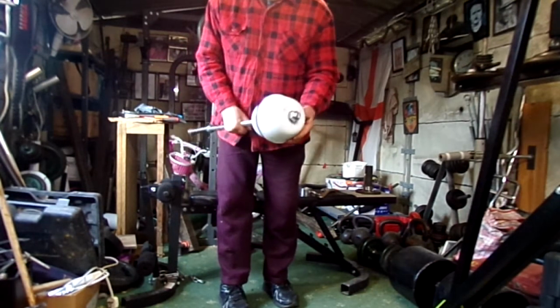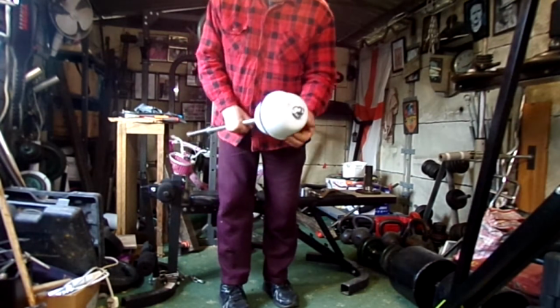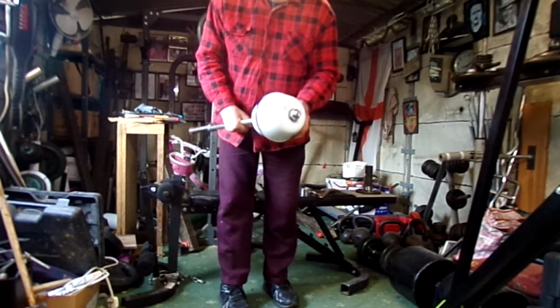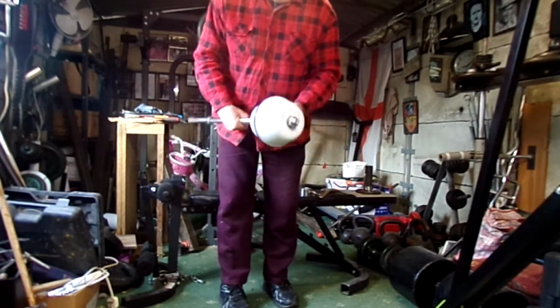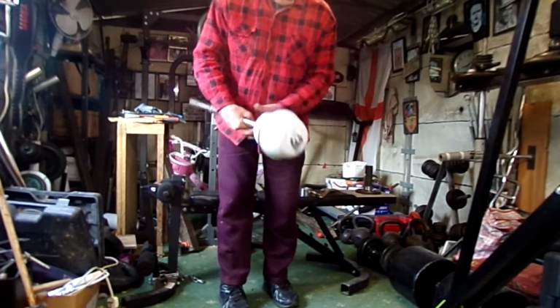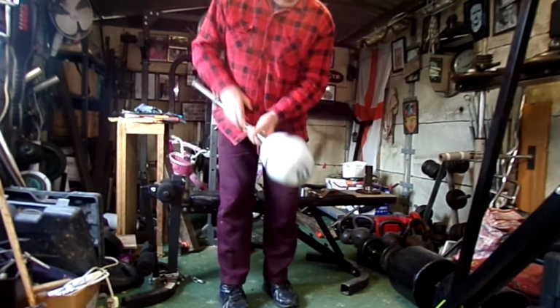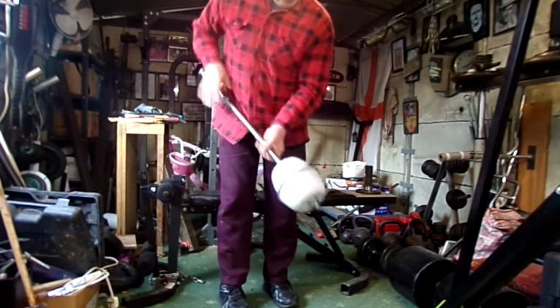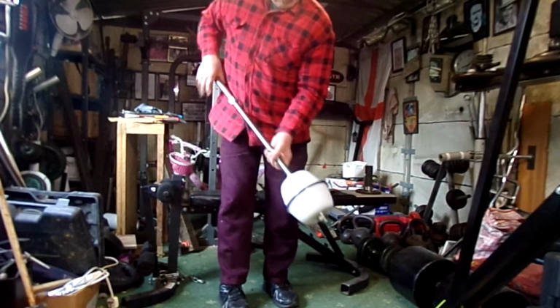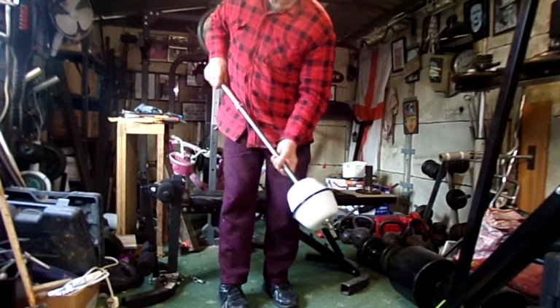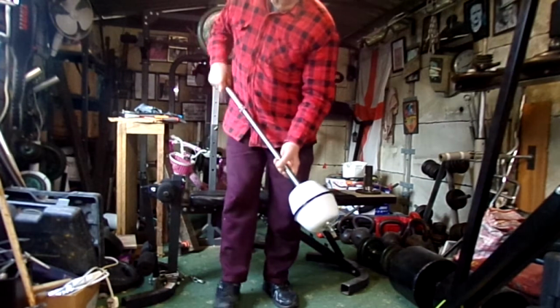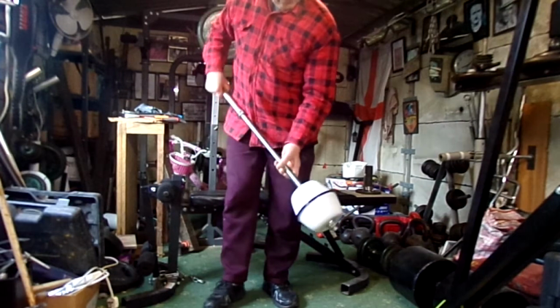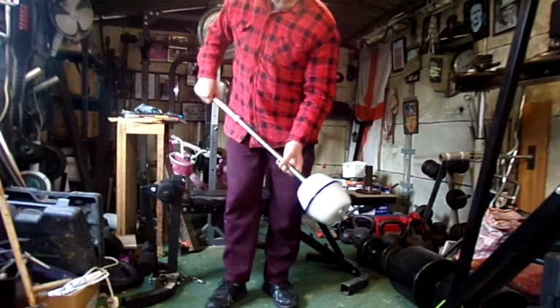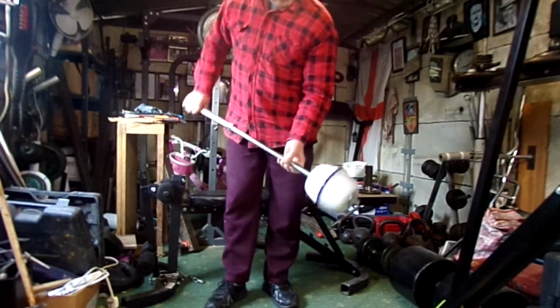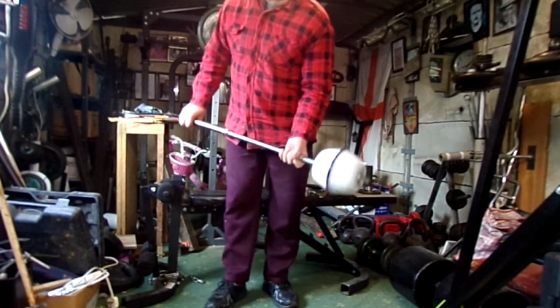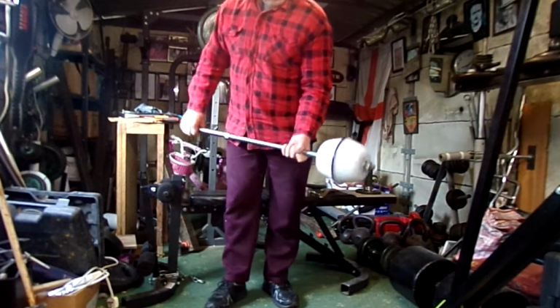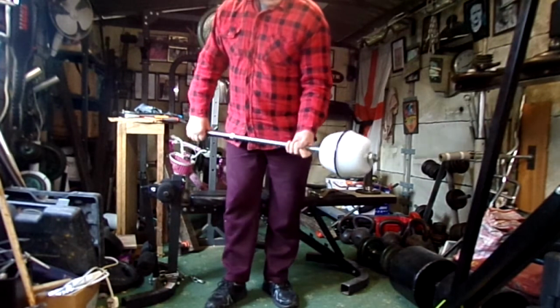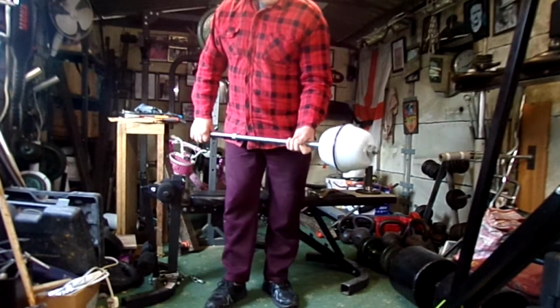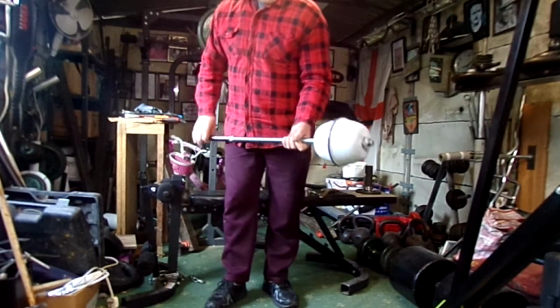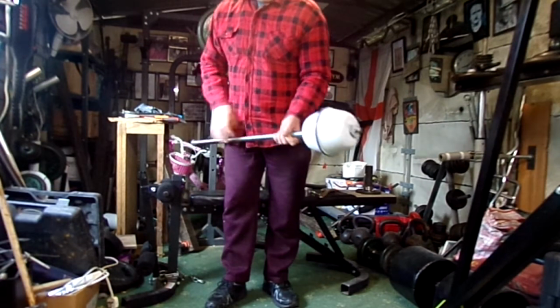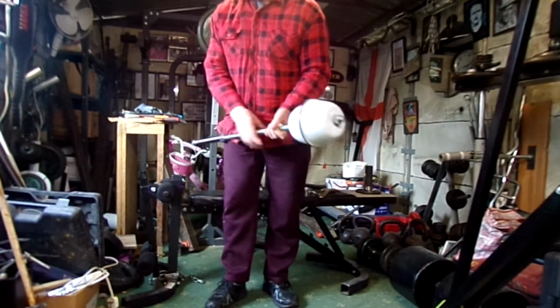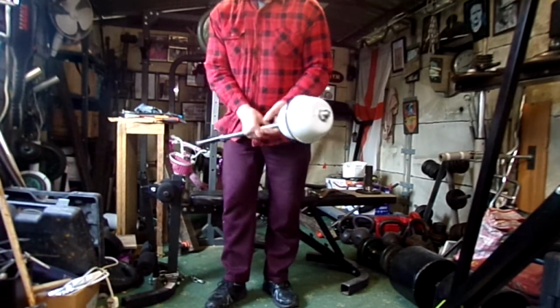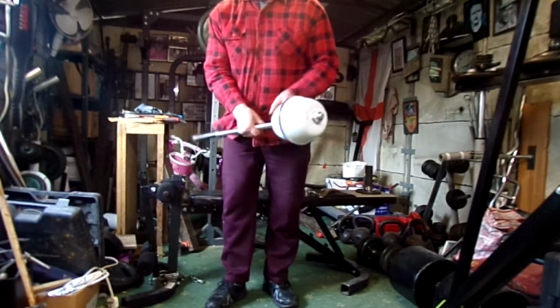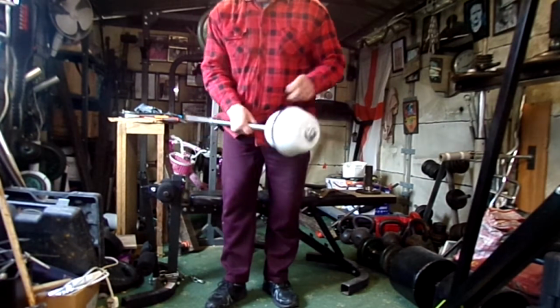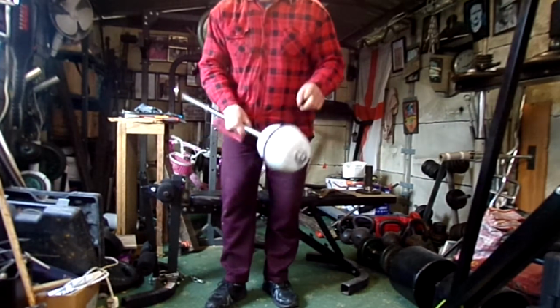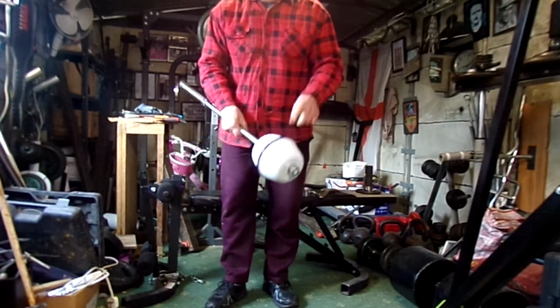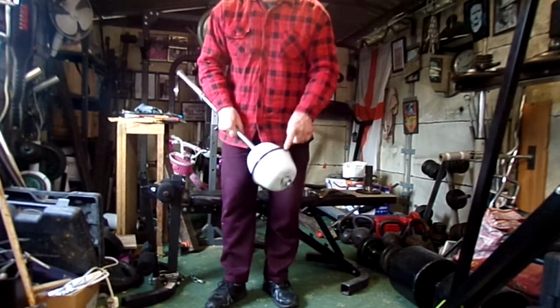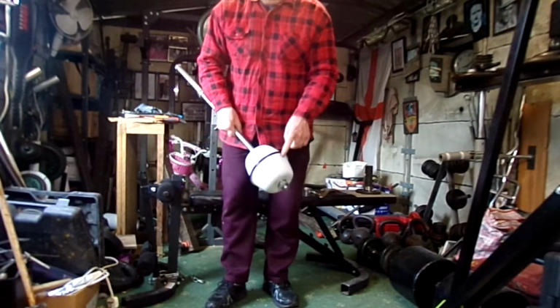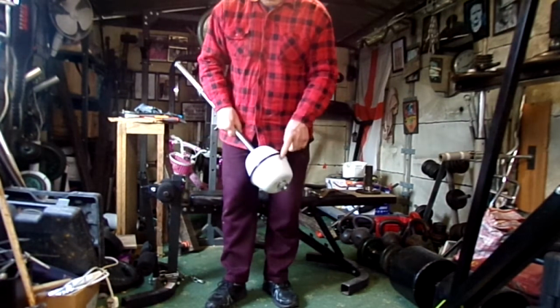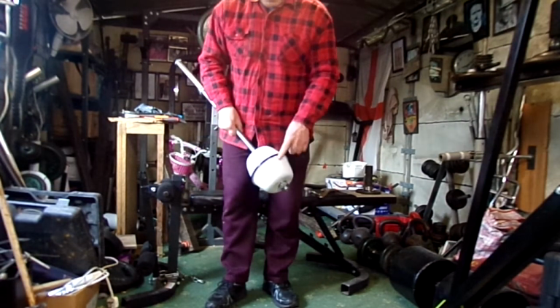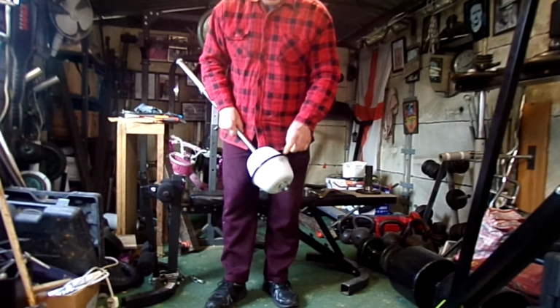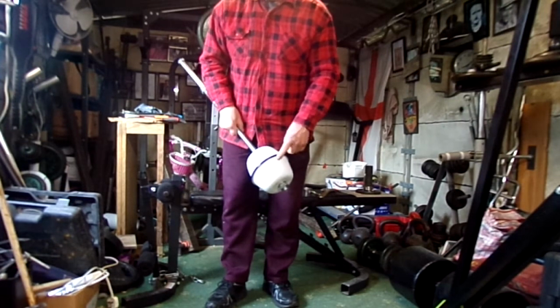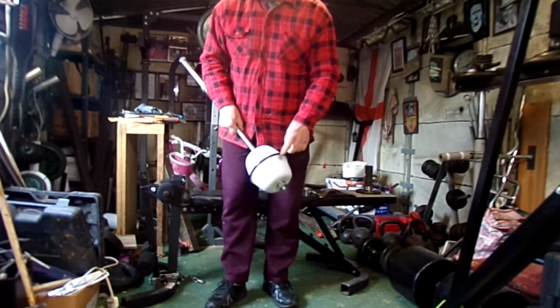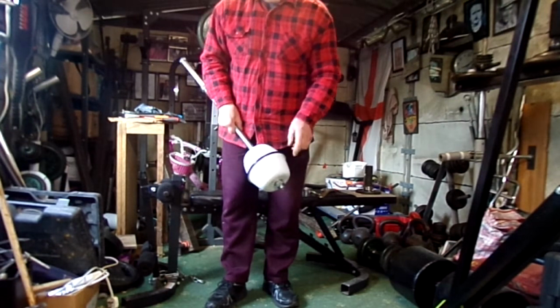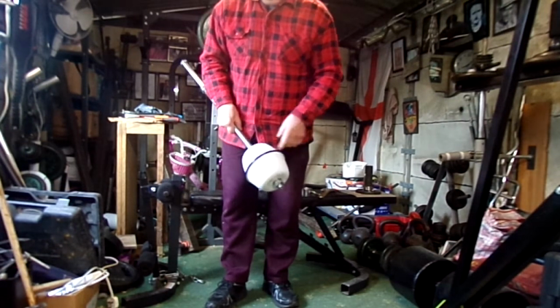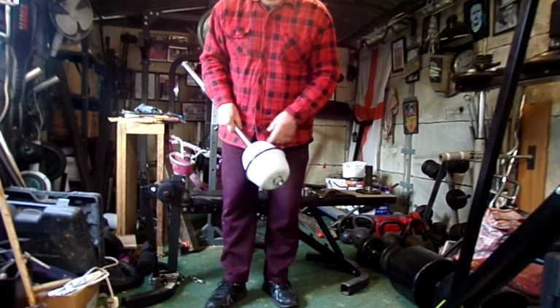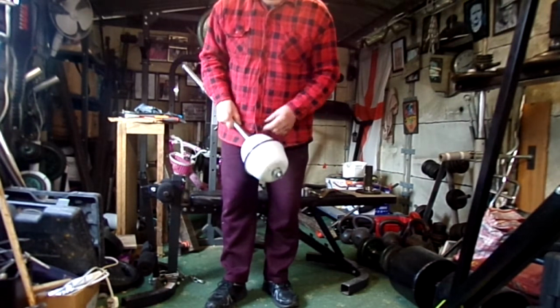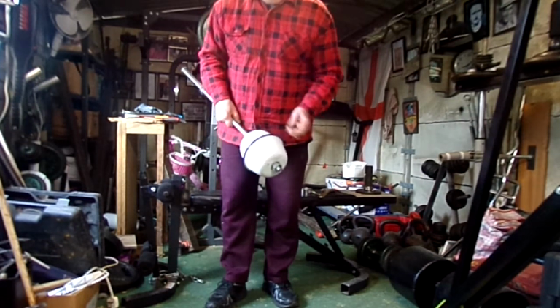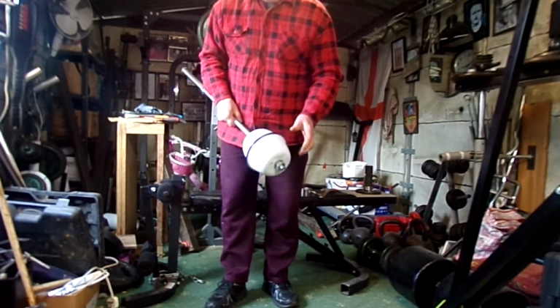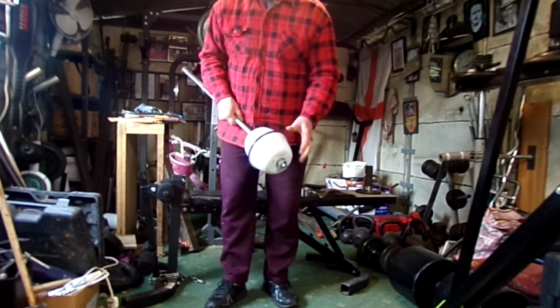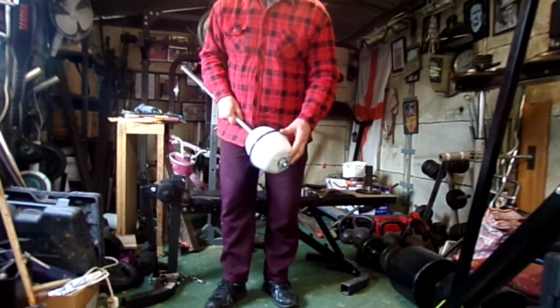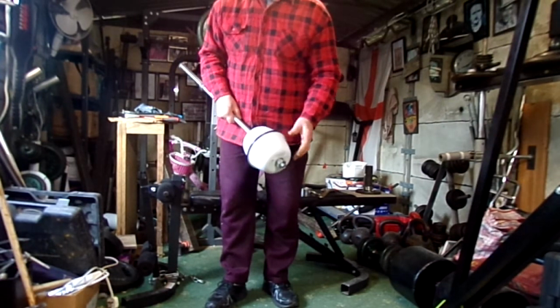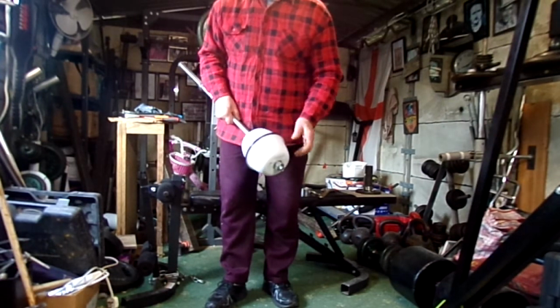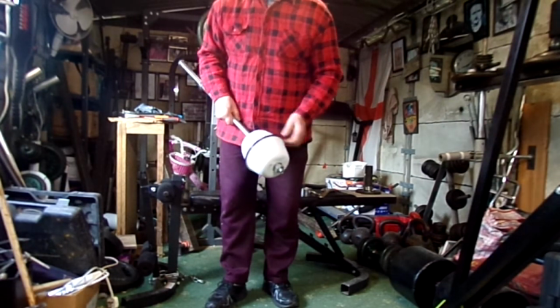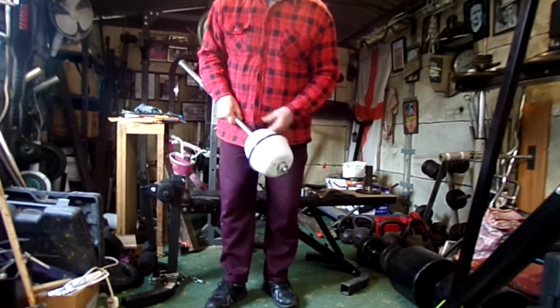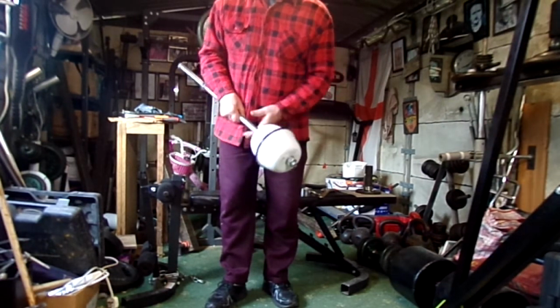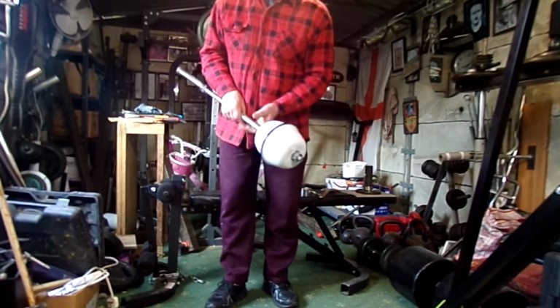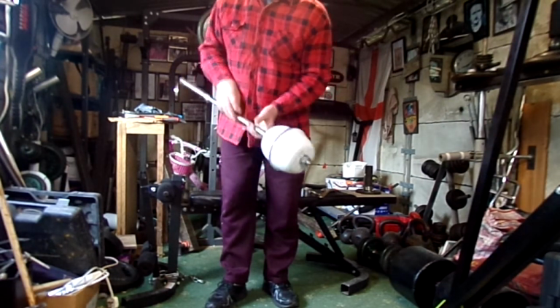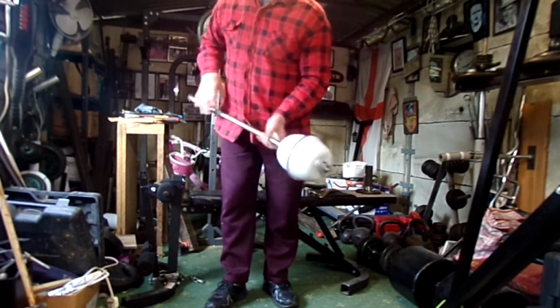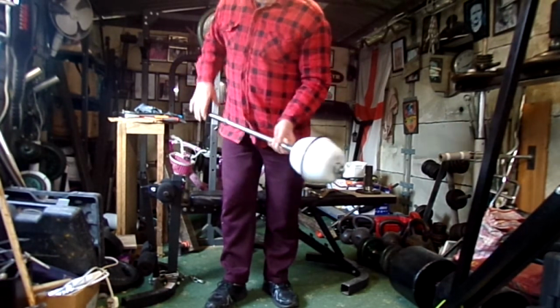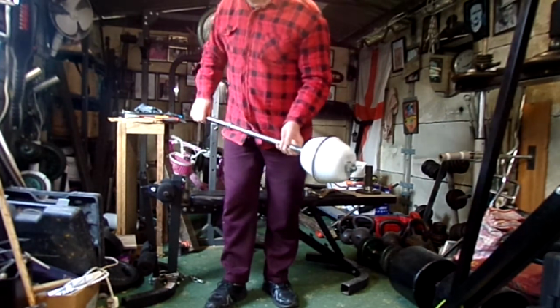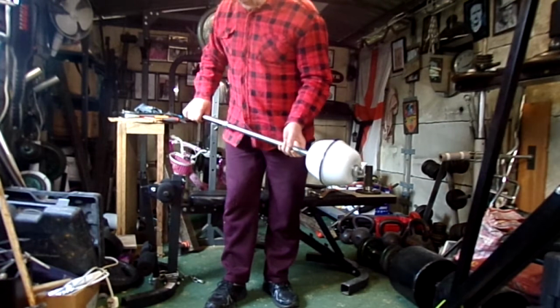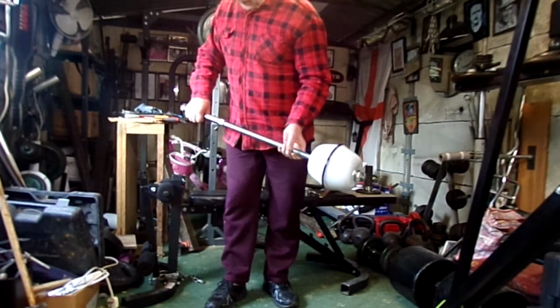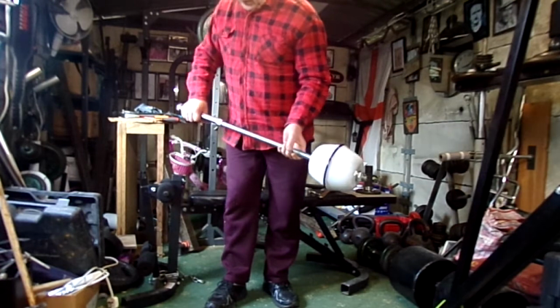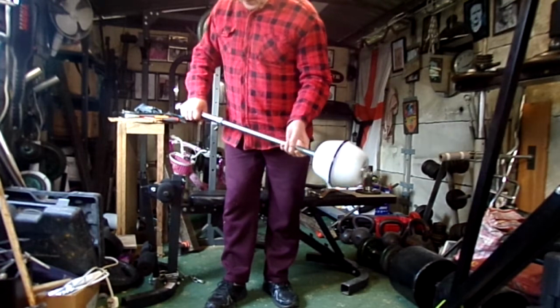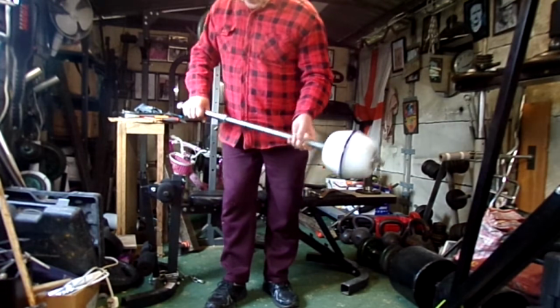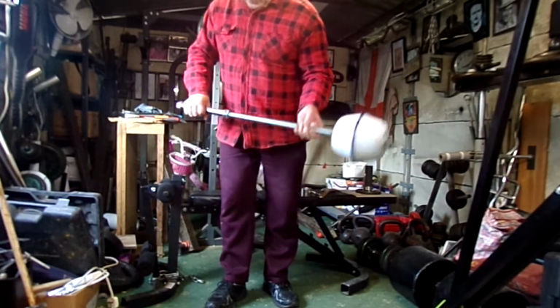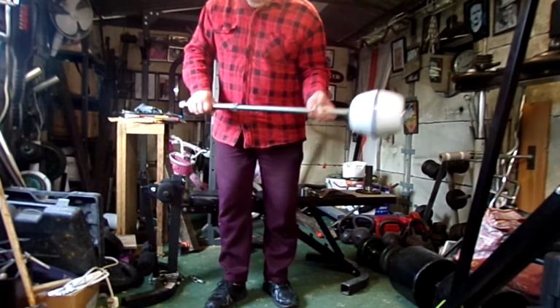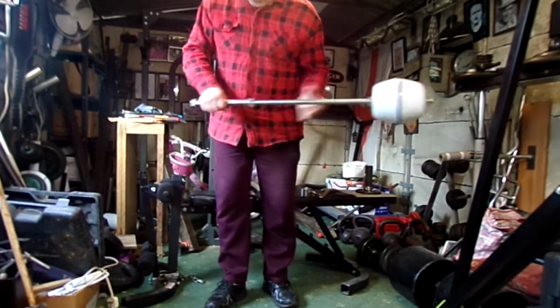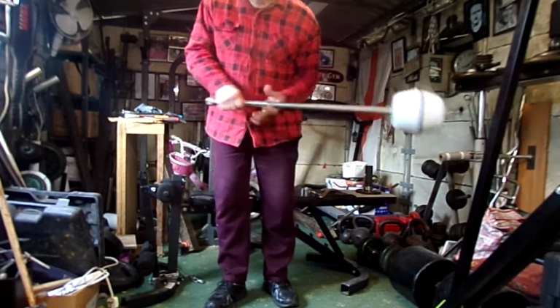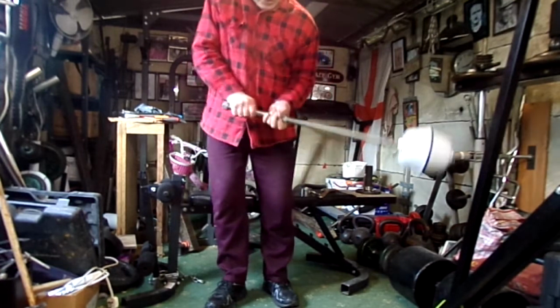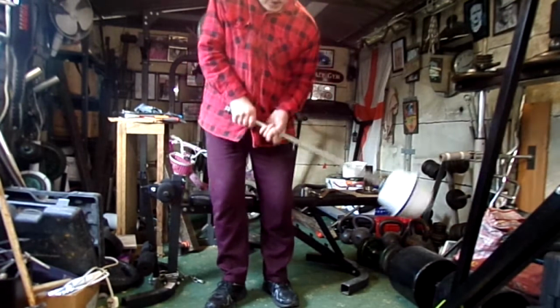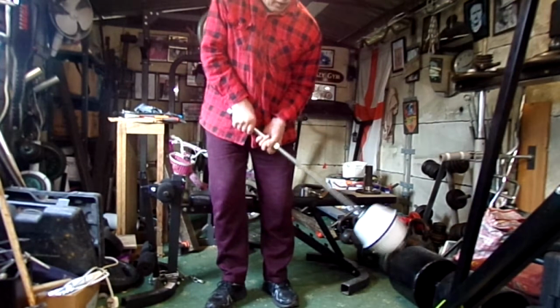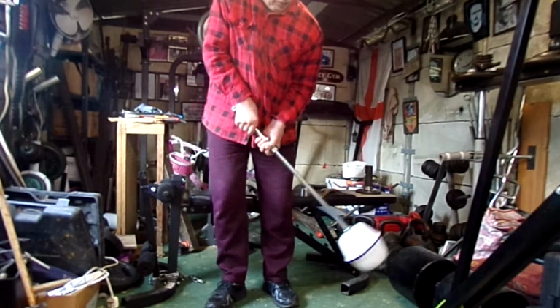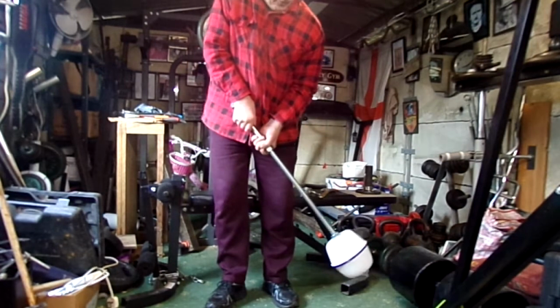There we are. As I say, you might want to get something a bit bigger than this to hold a bit more weight, but that's all right to start off with.